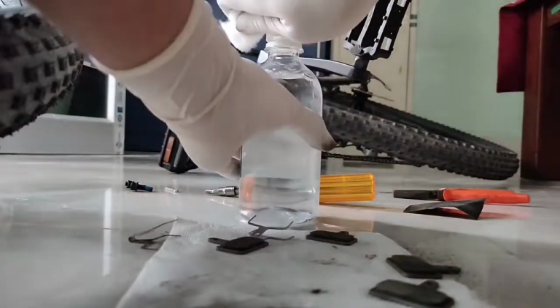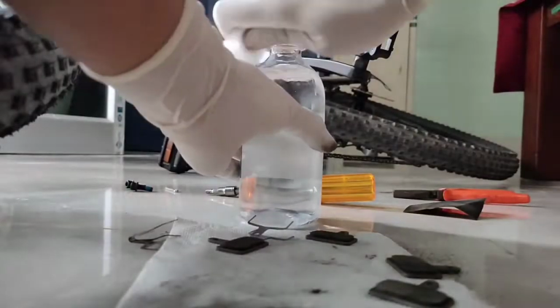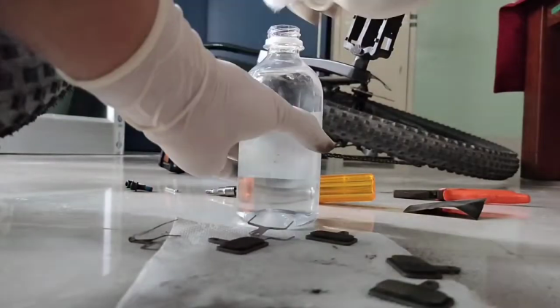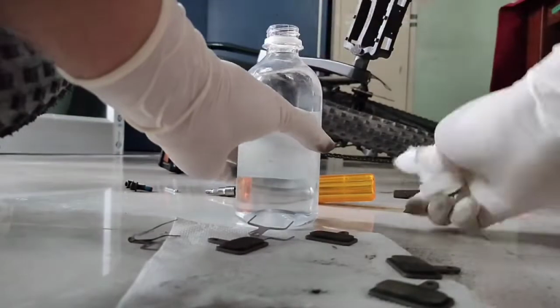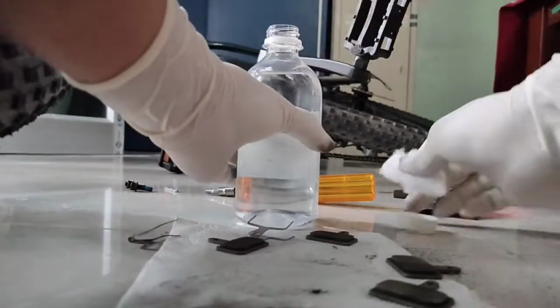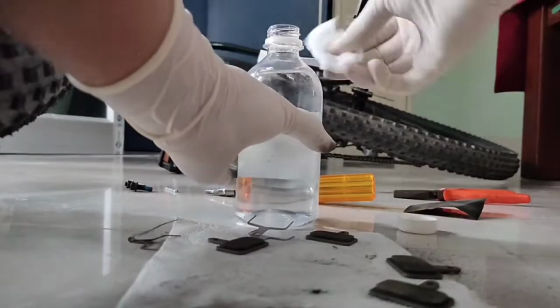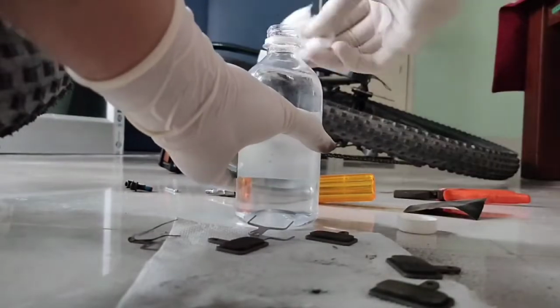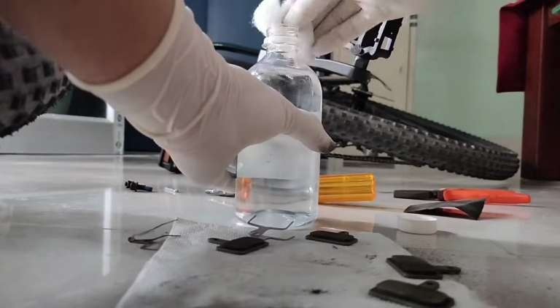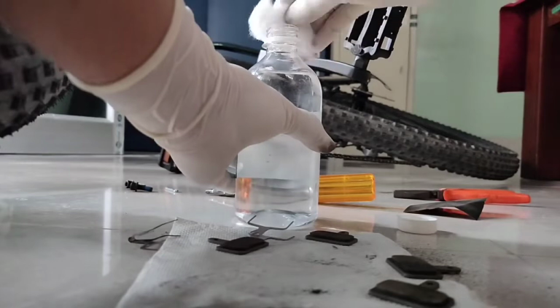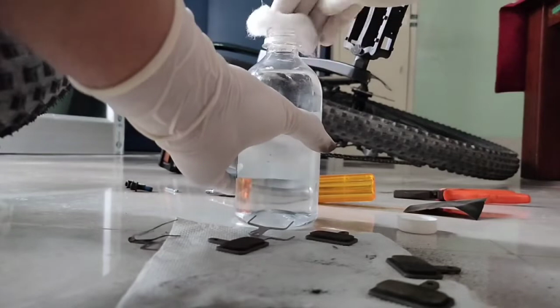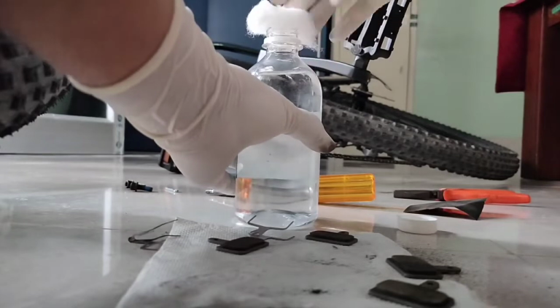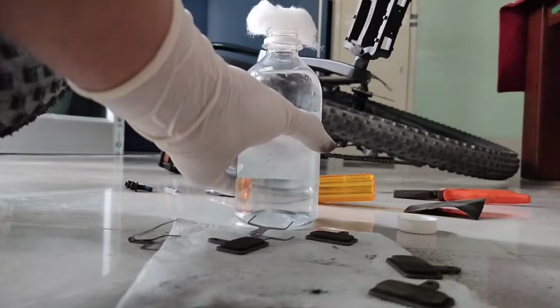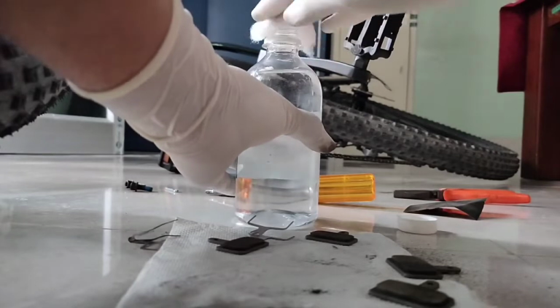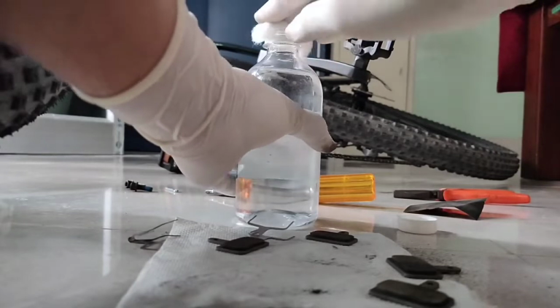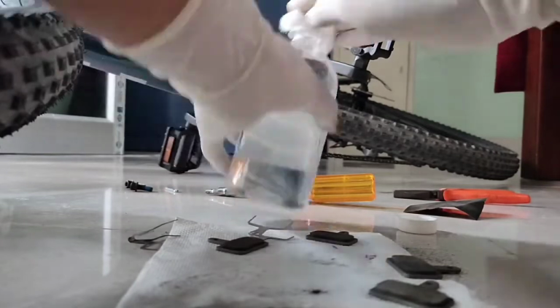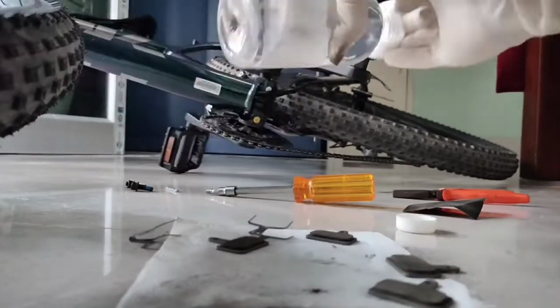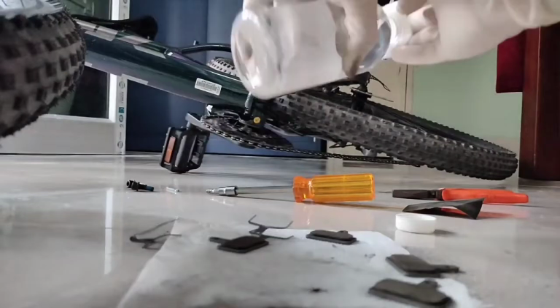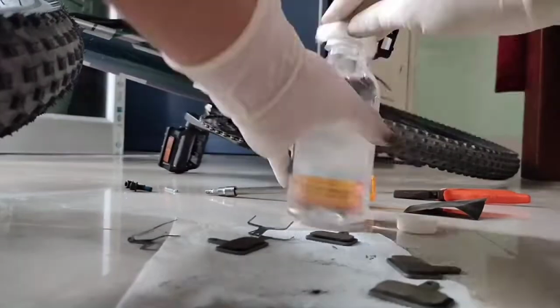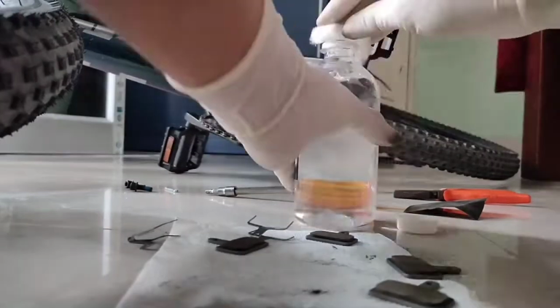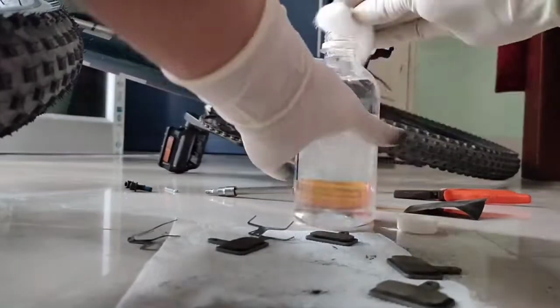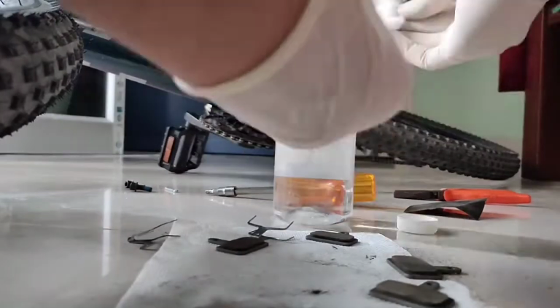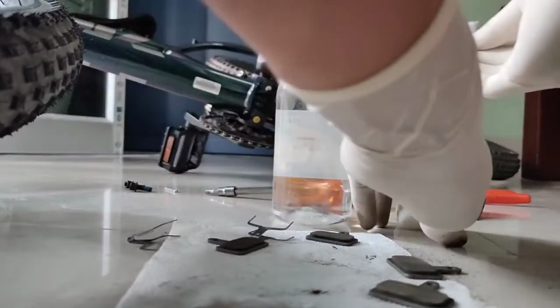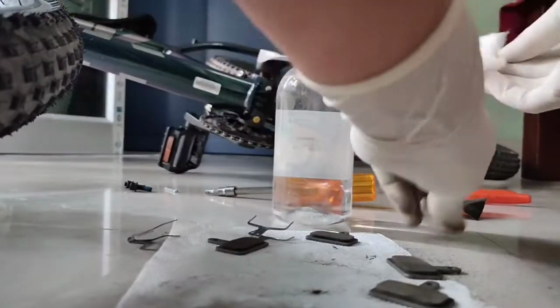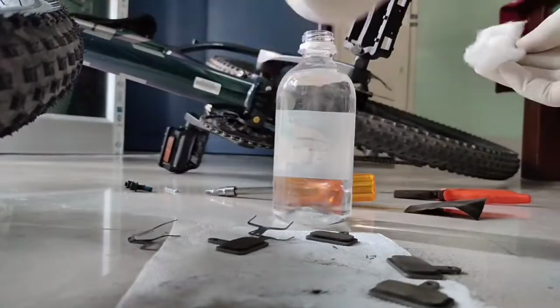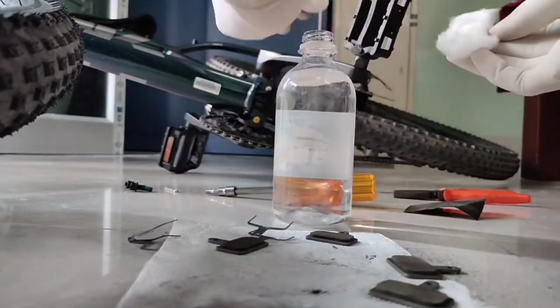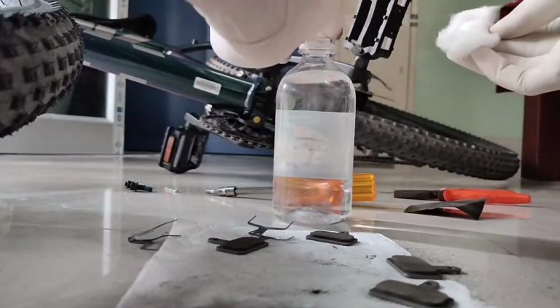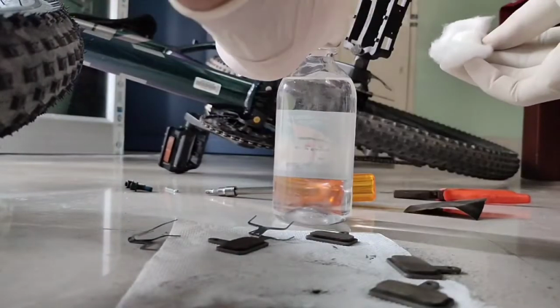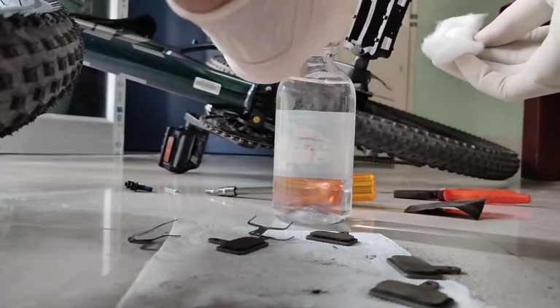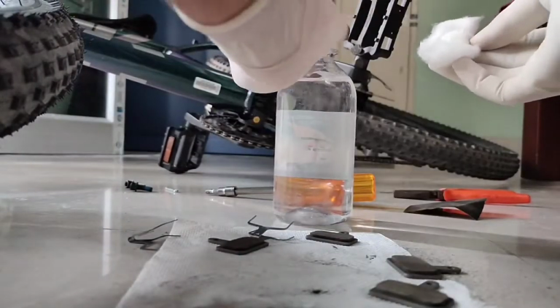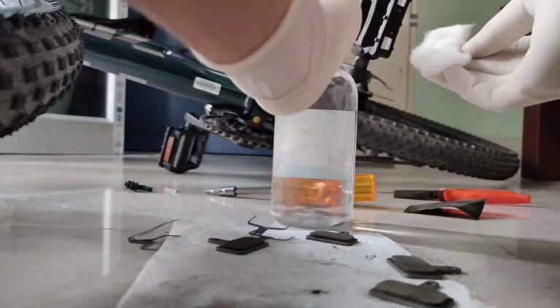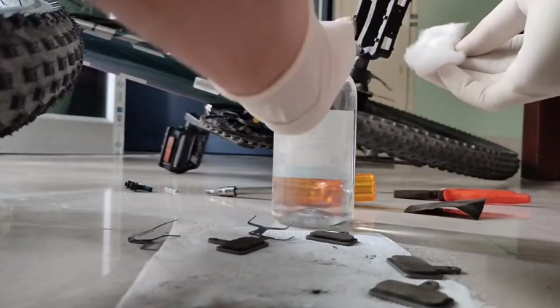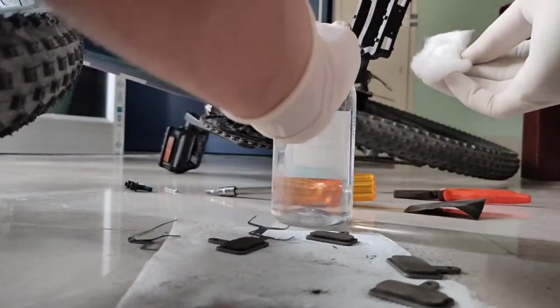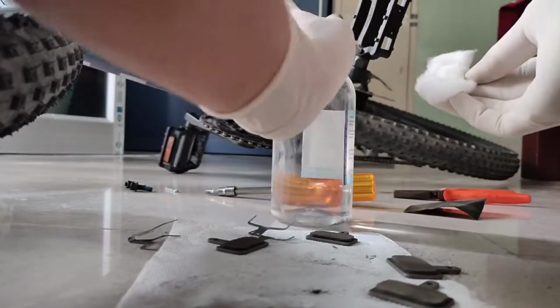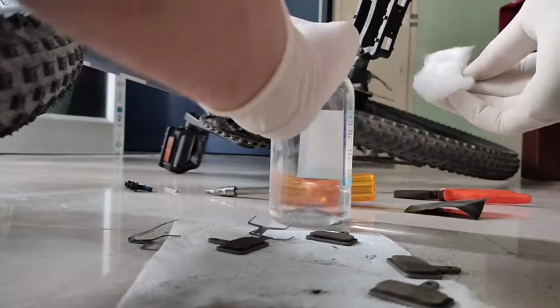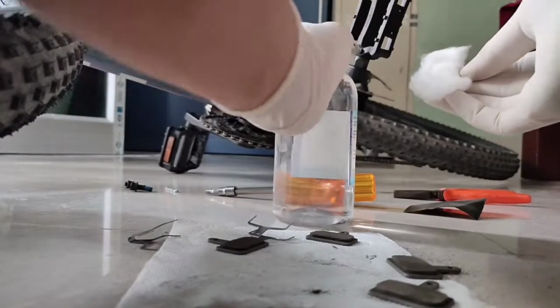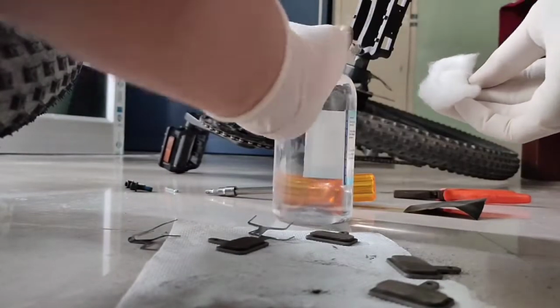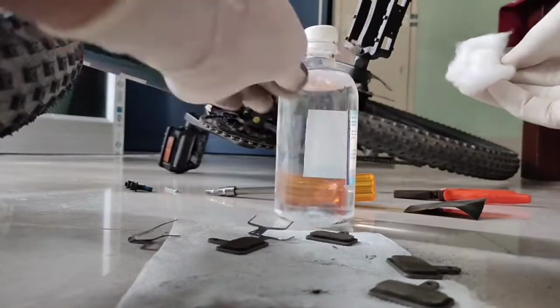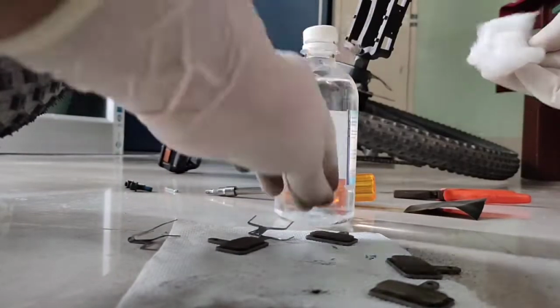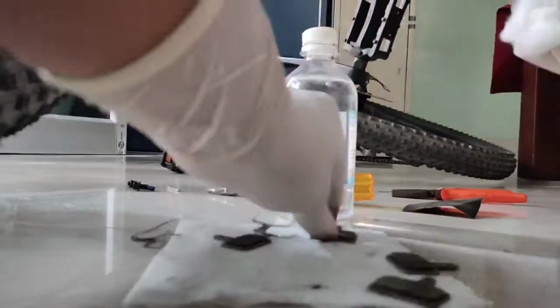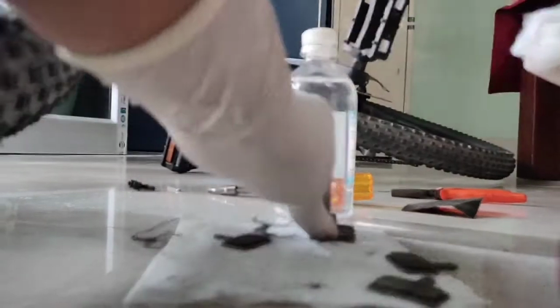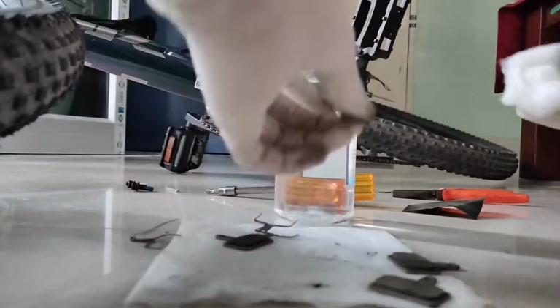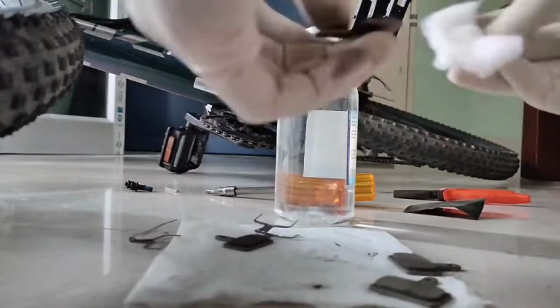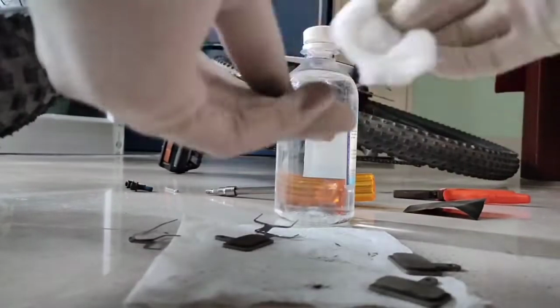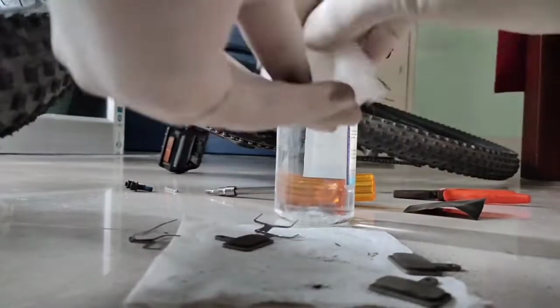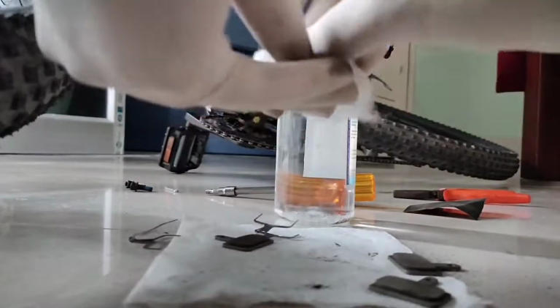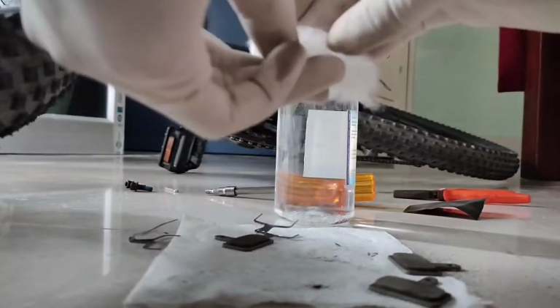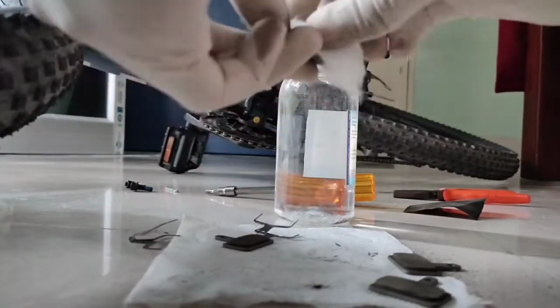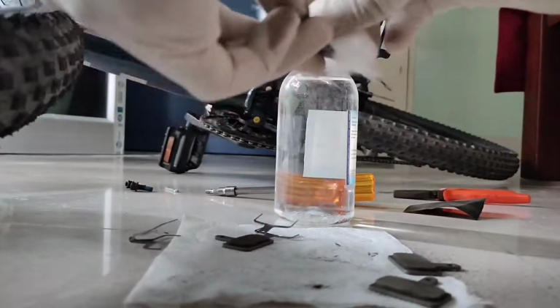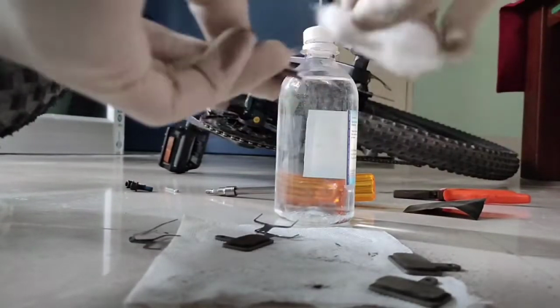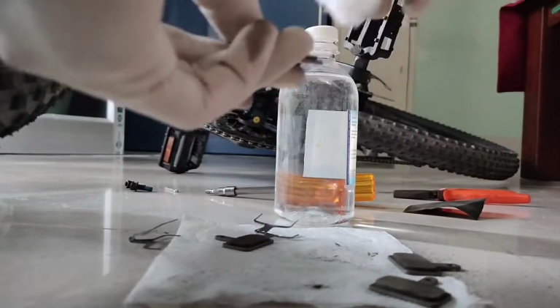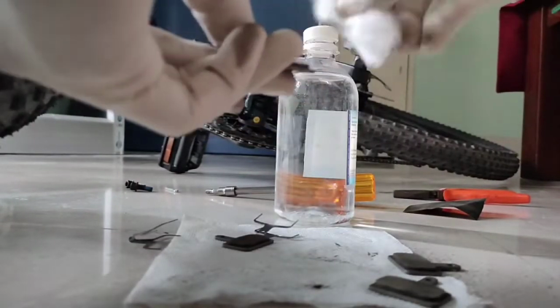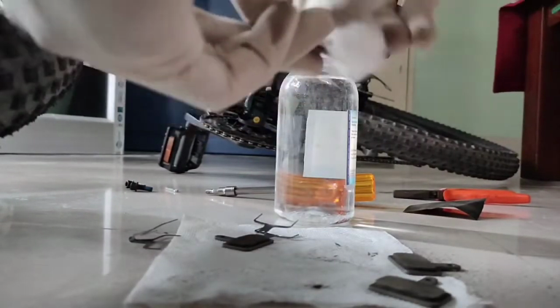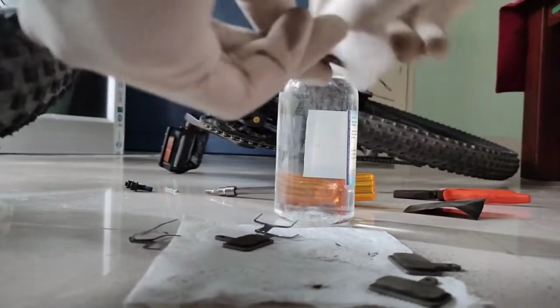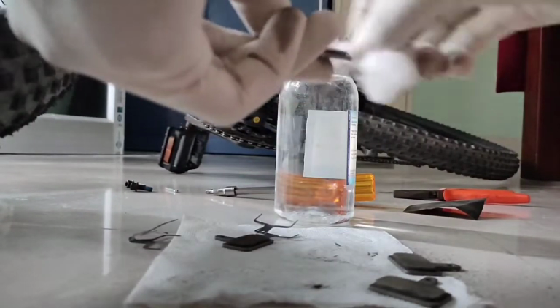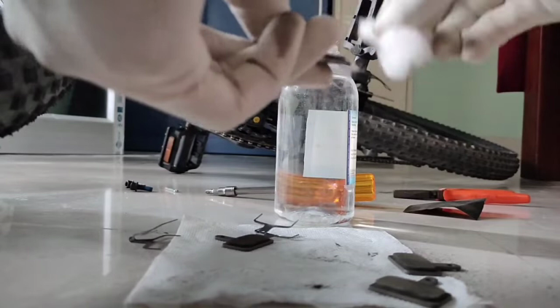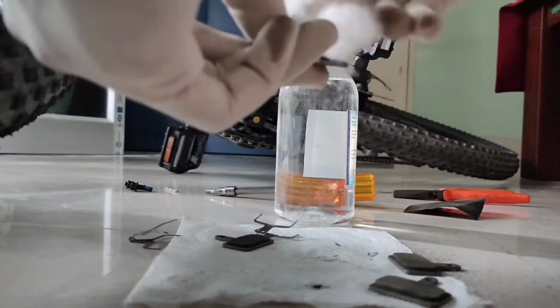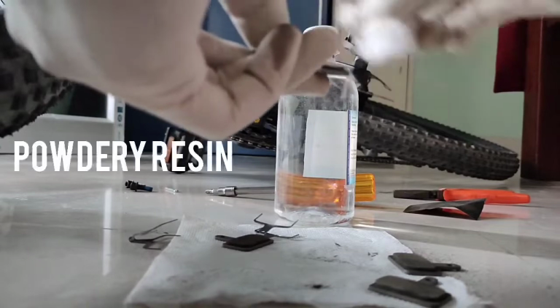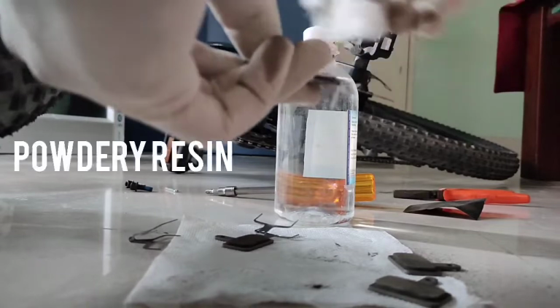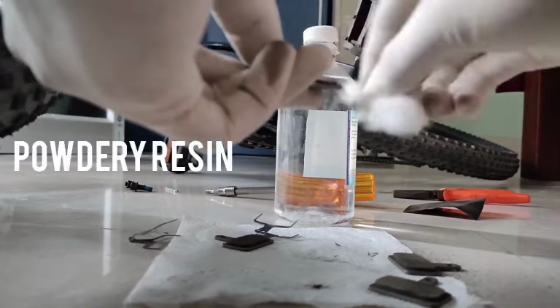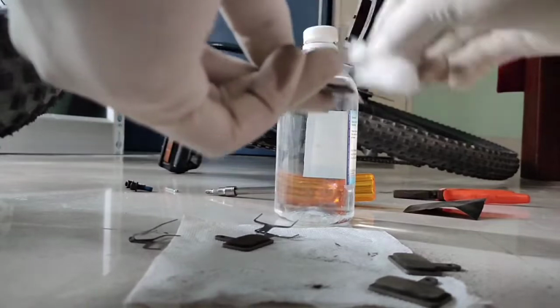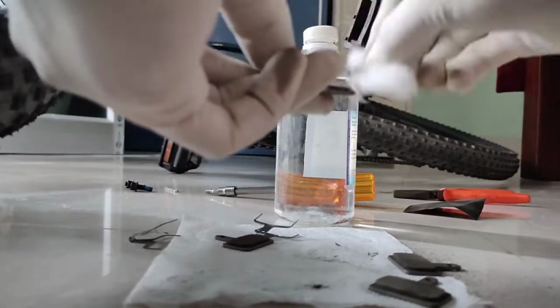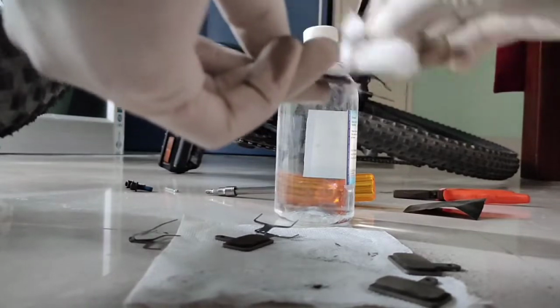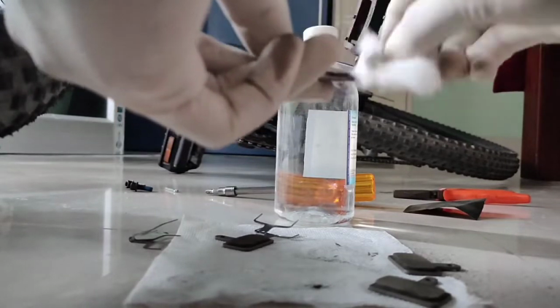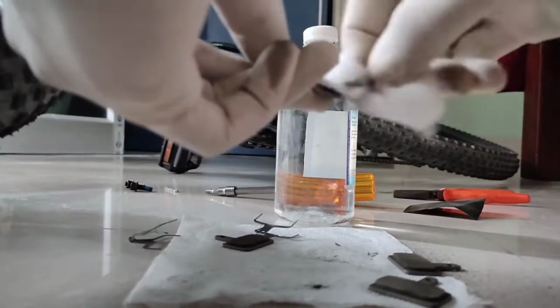Dab a cotton ball in isopropyl alcohol again and clean the pads once more to remove any residue or powdery remains.